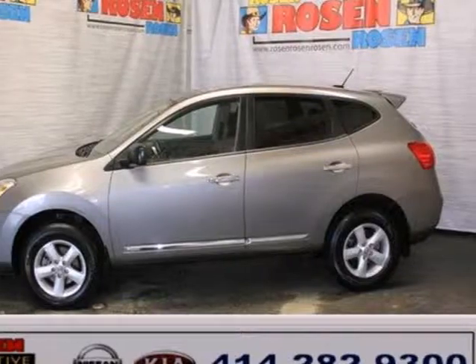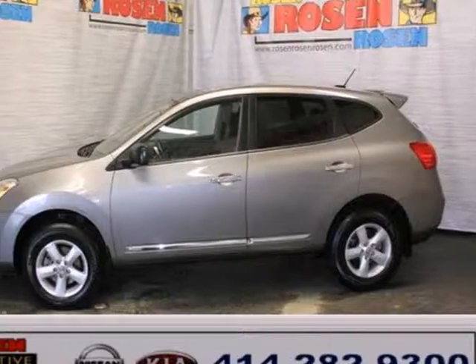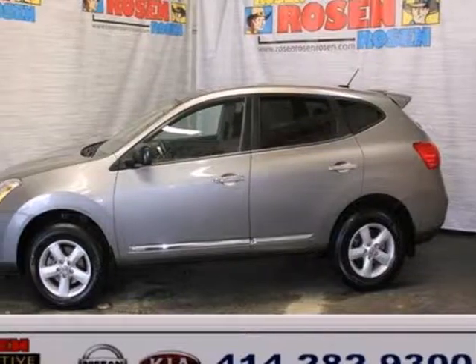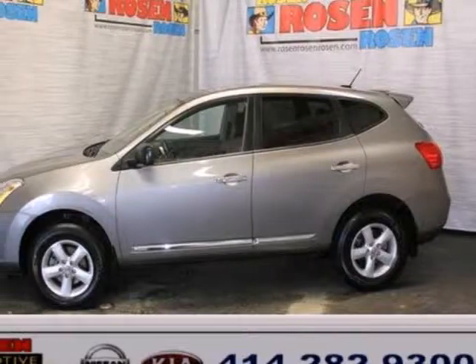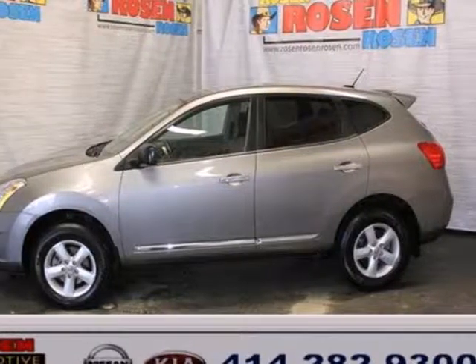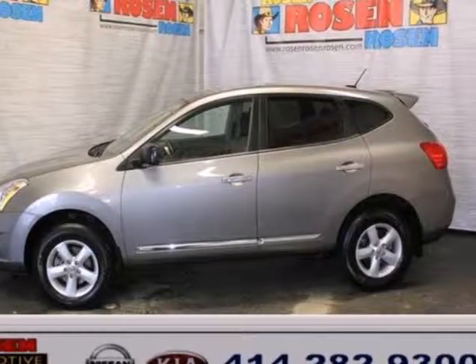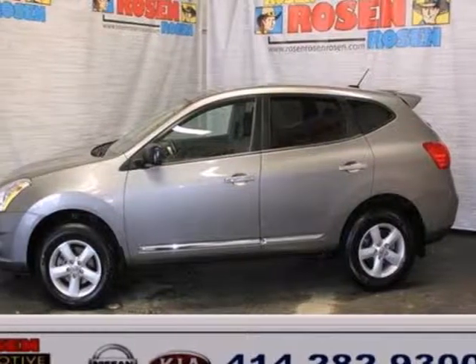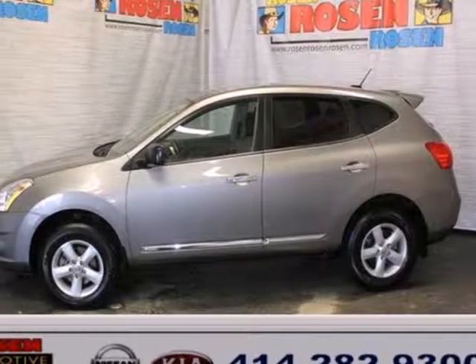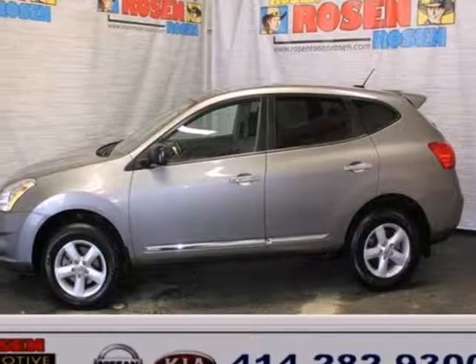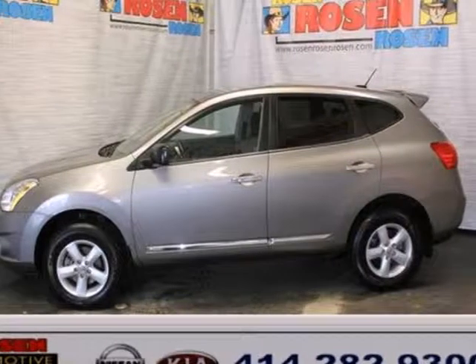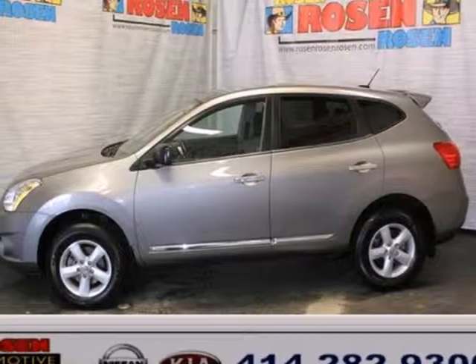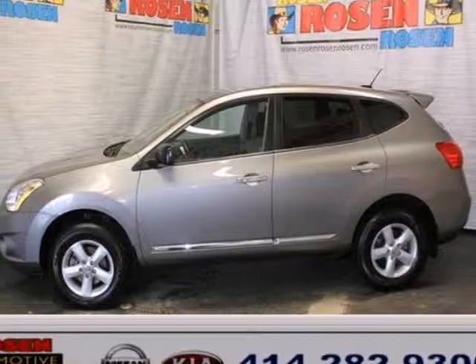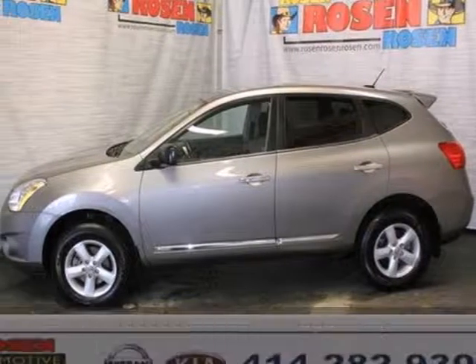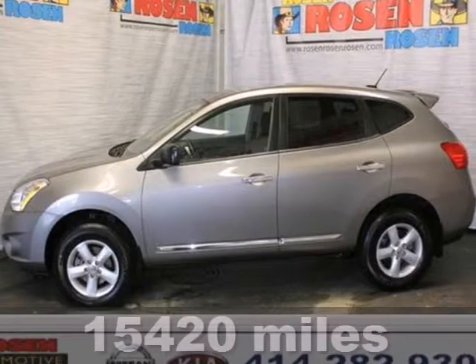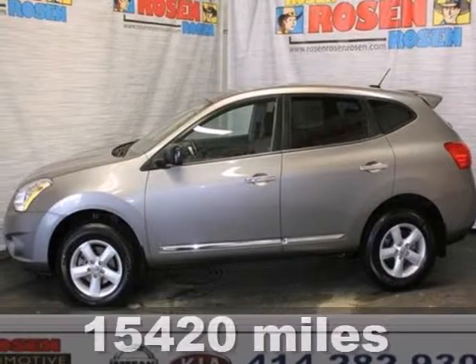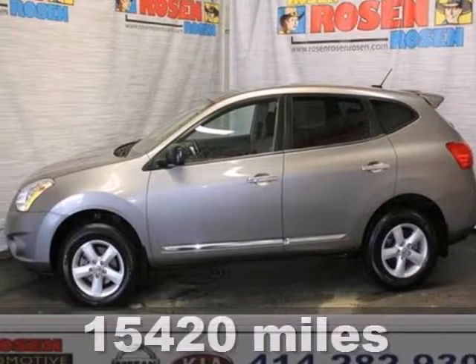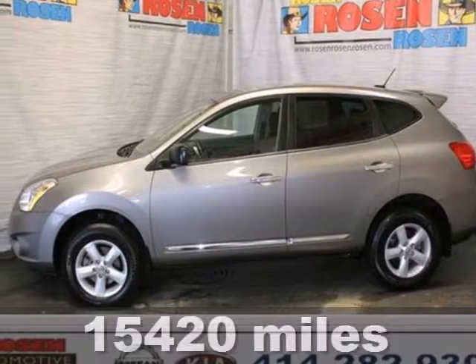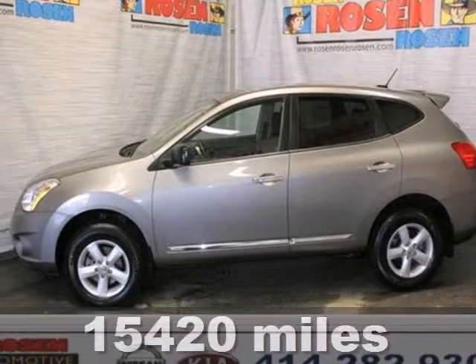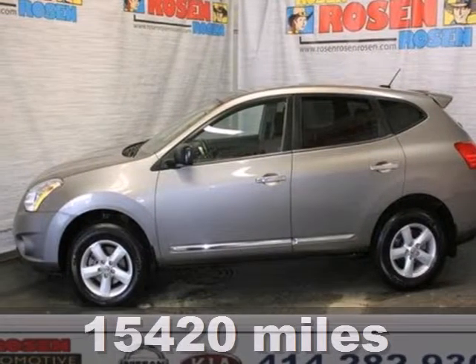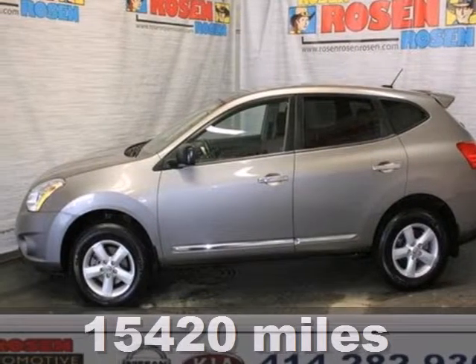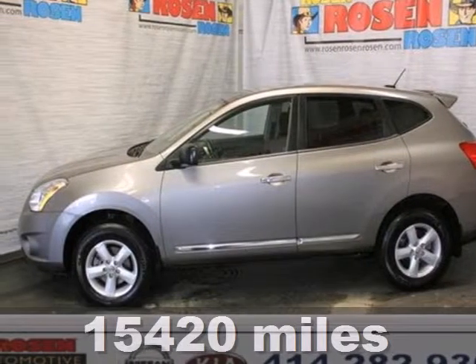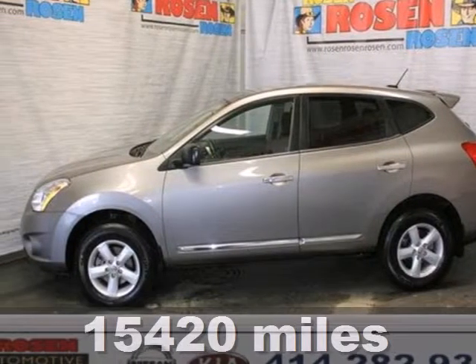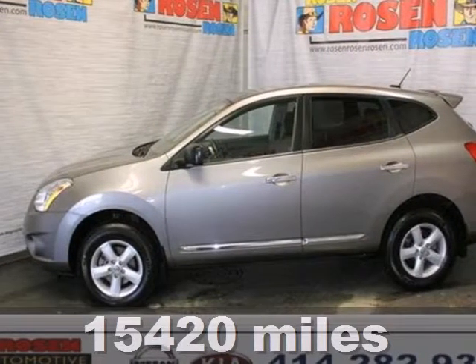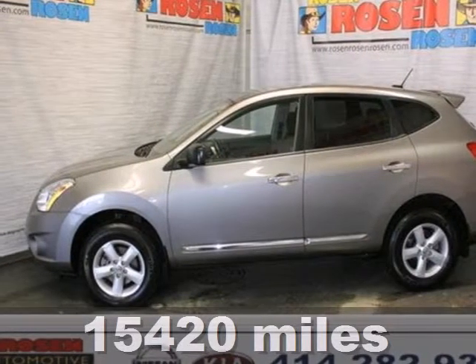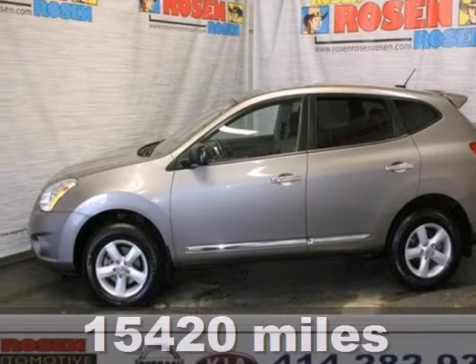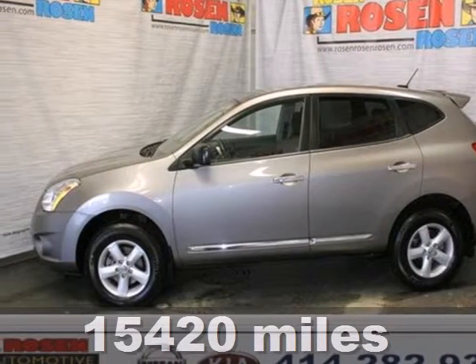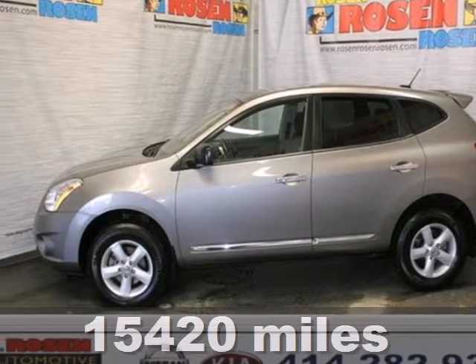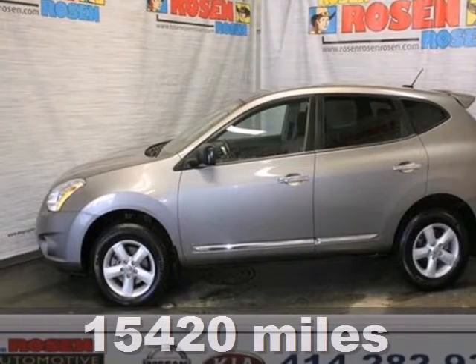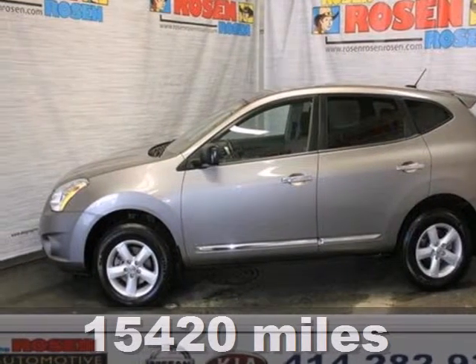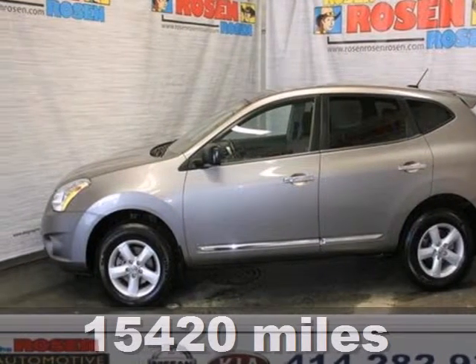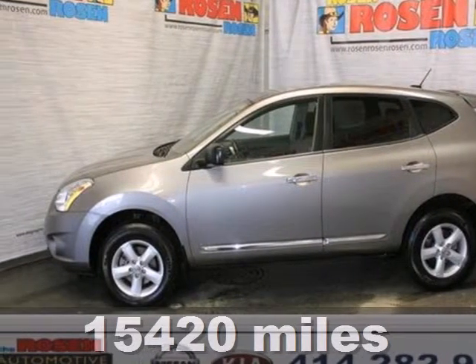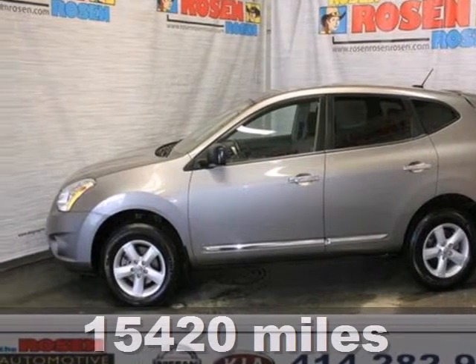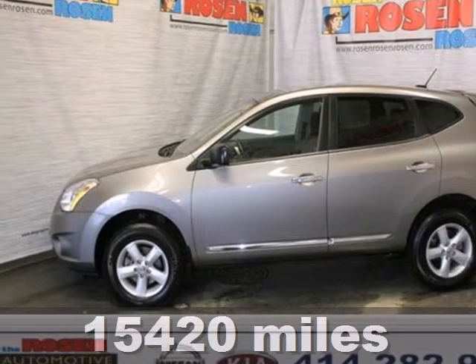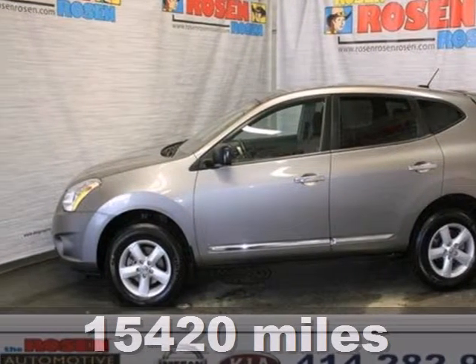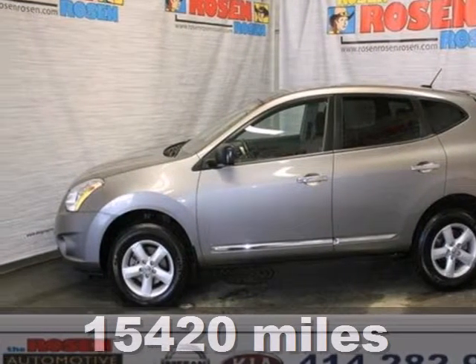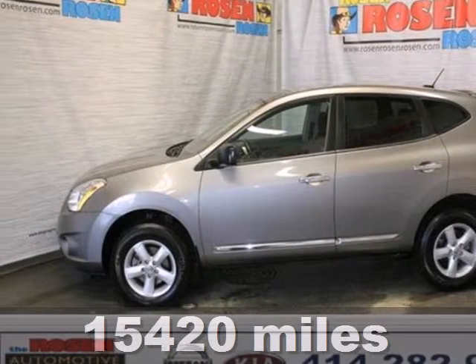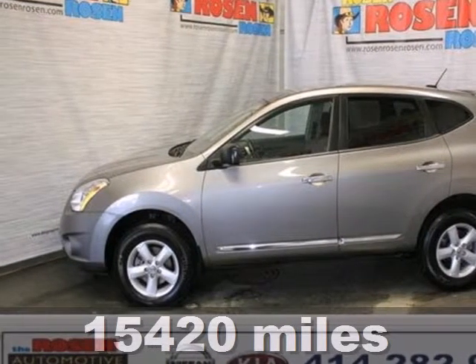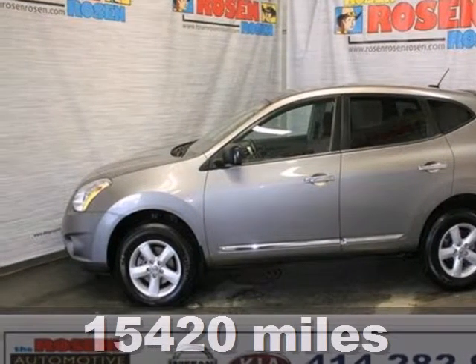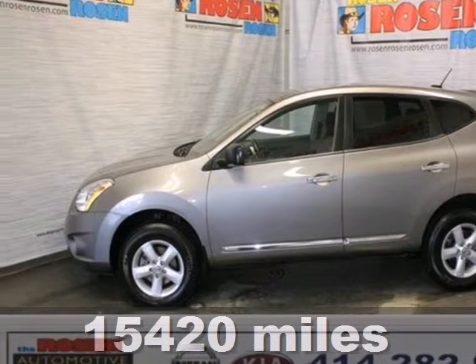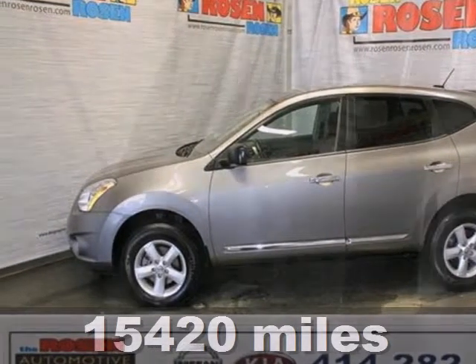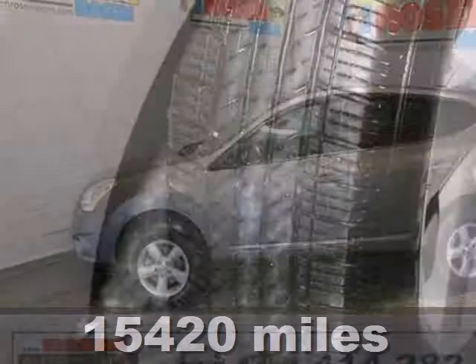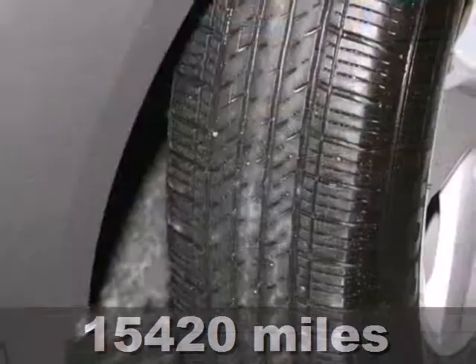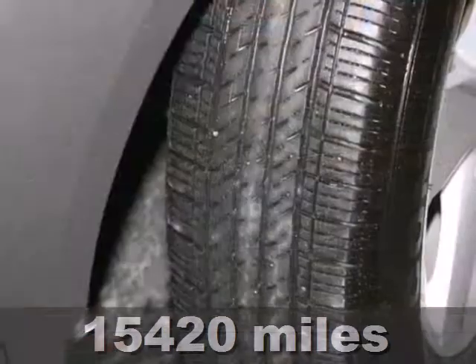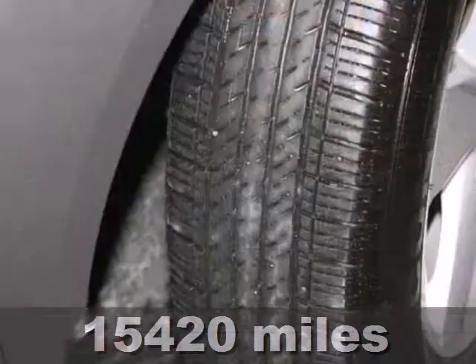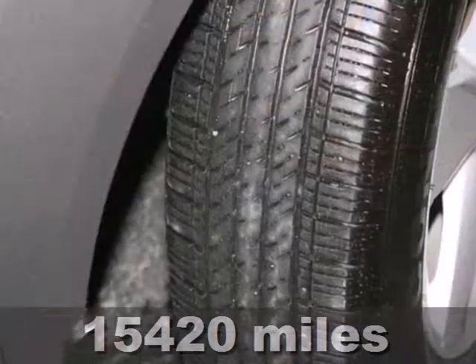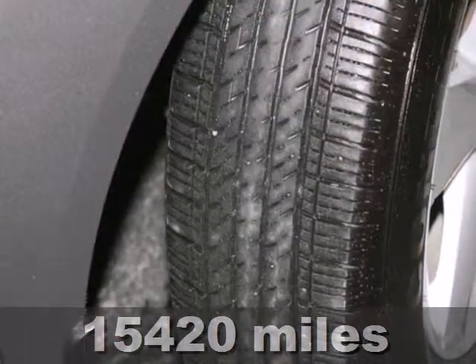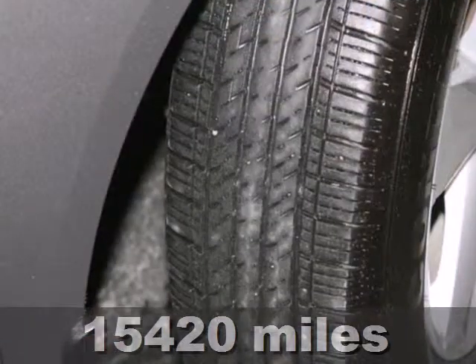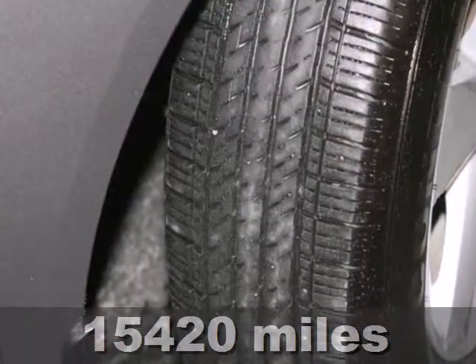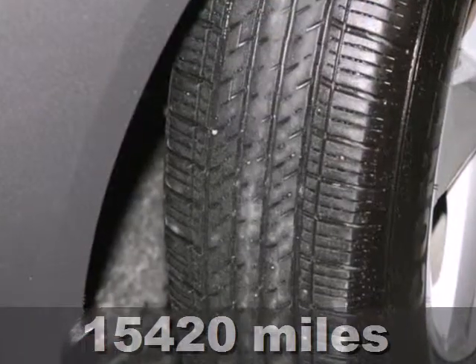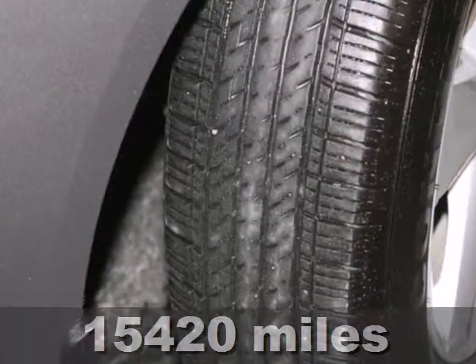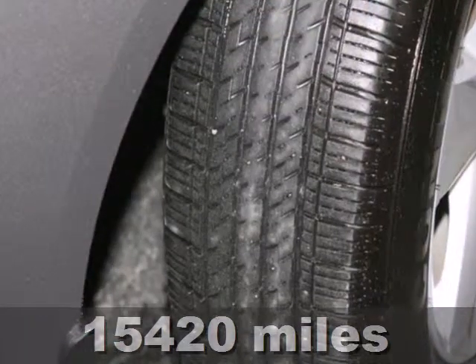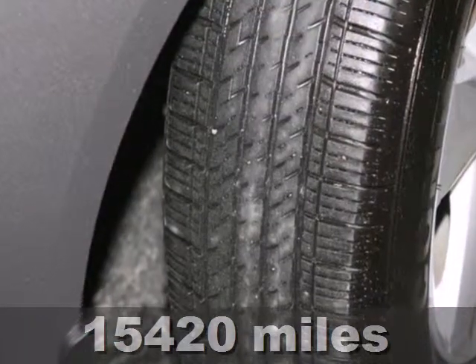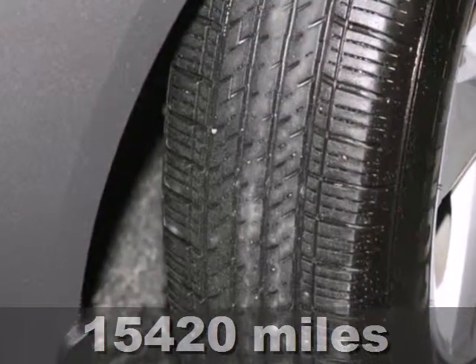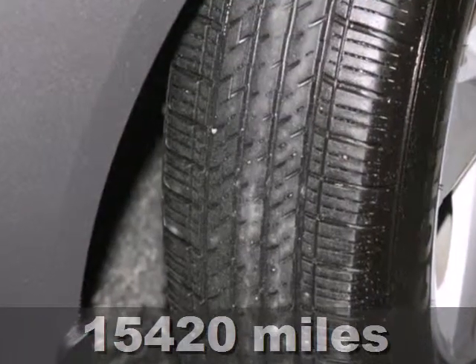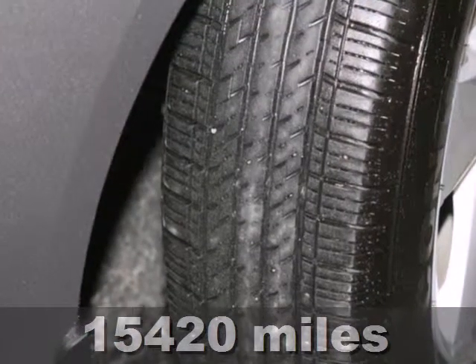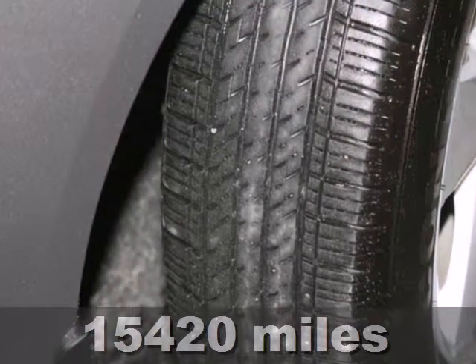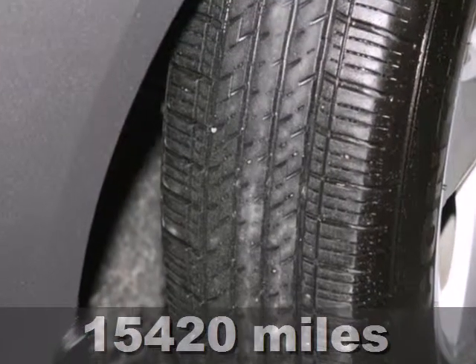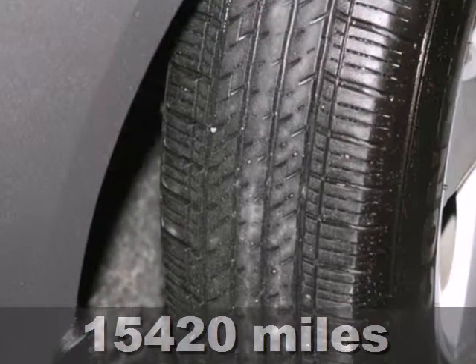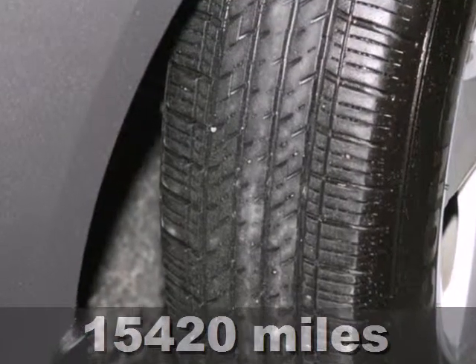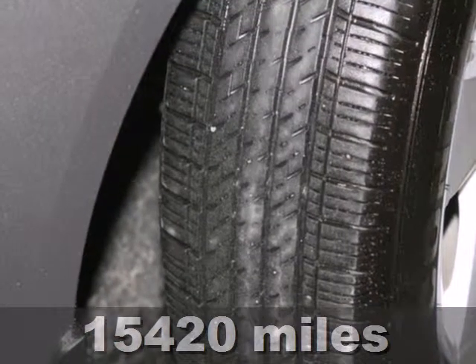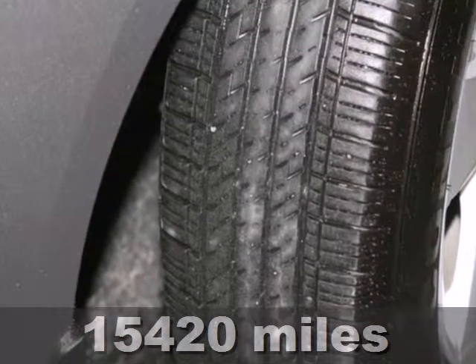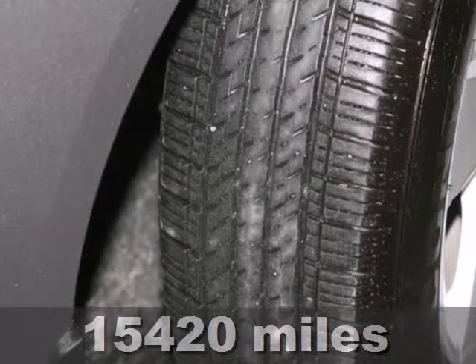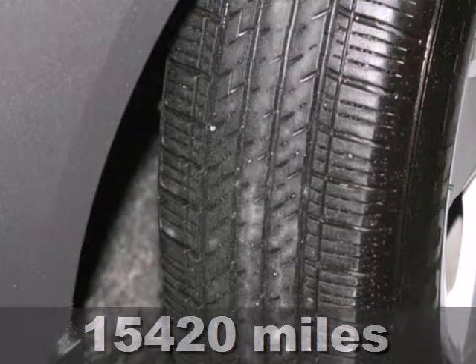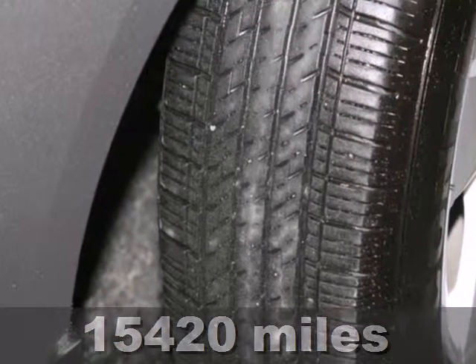Here's the 2012 Nissan Rogue. If you're seeking quality and affordability, this compact SUV is the best choice.